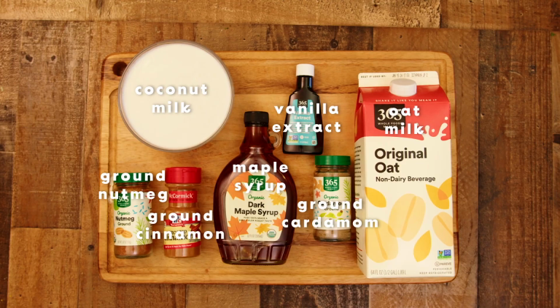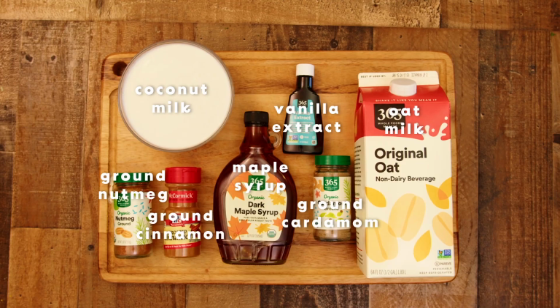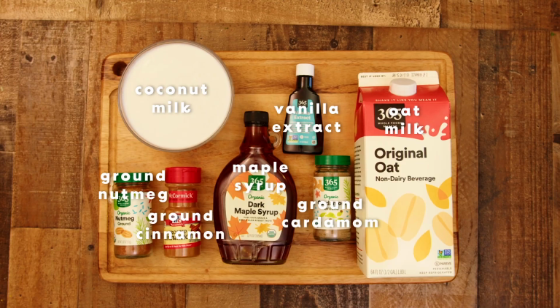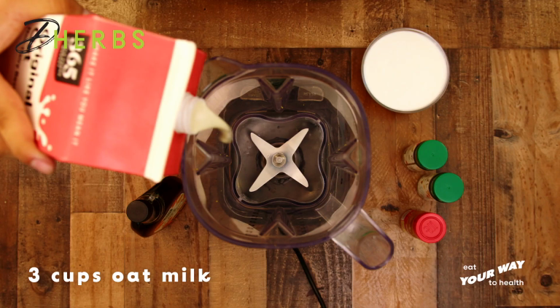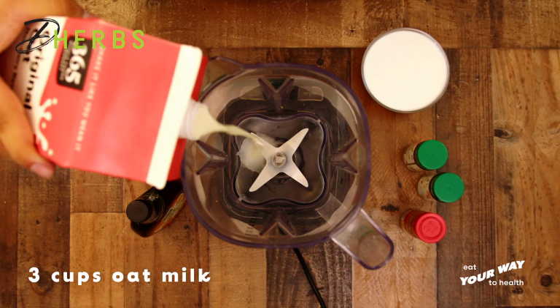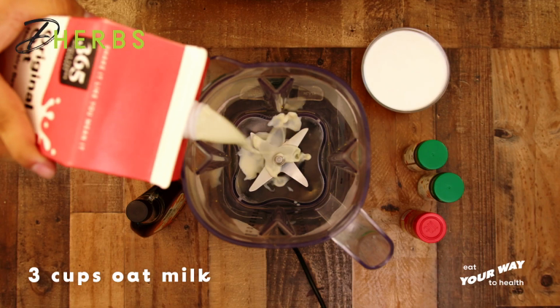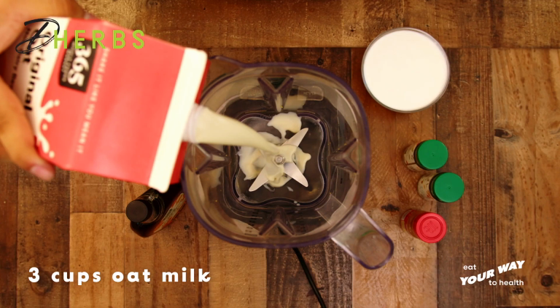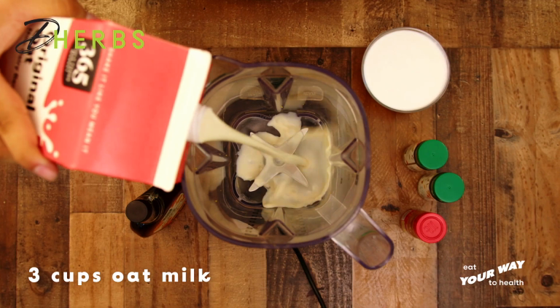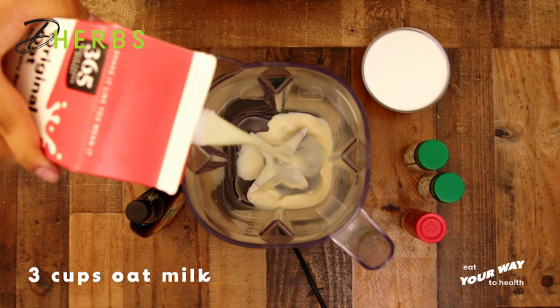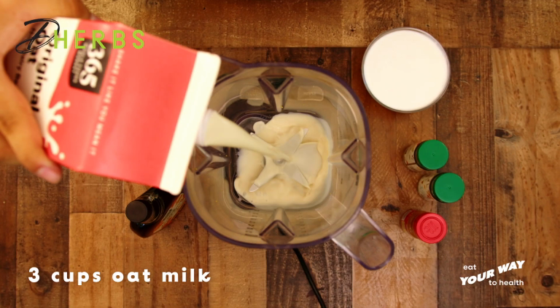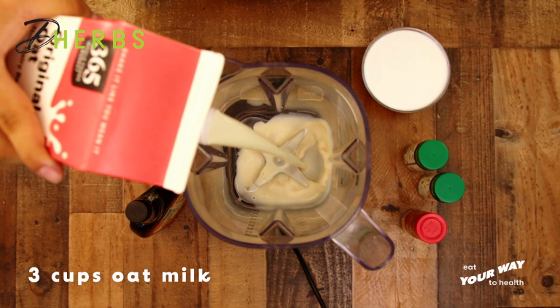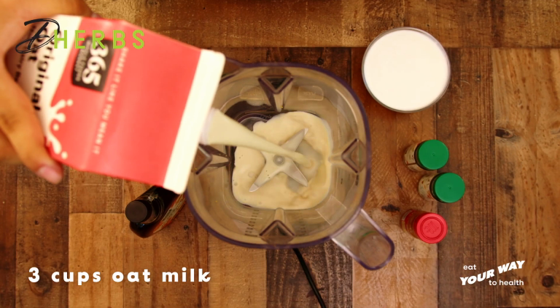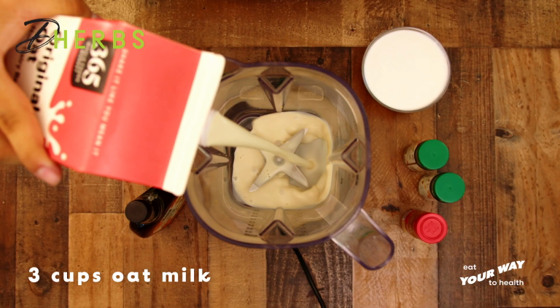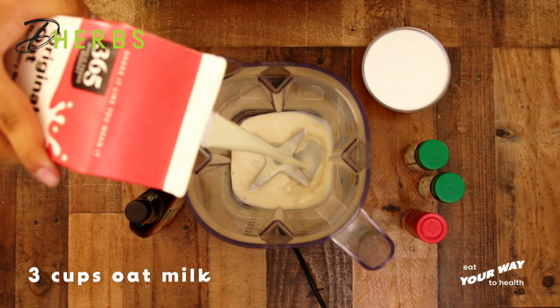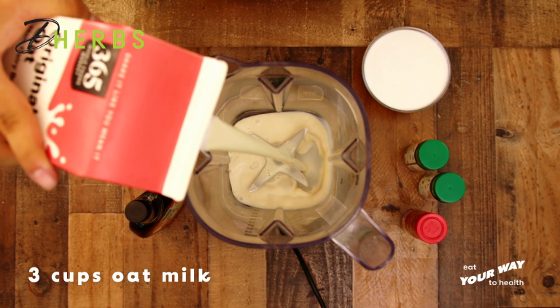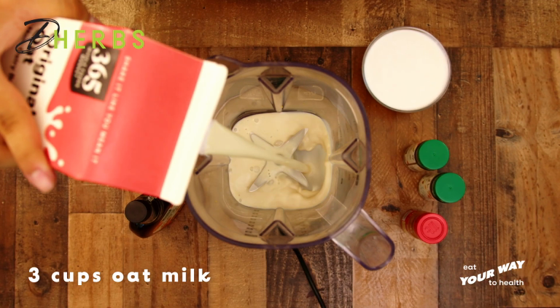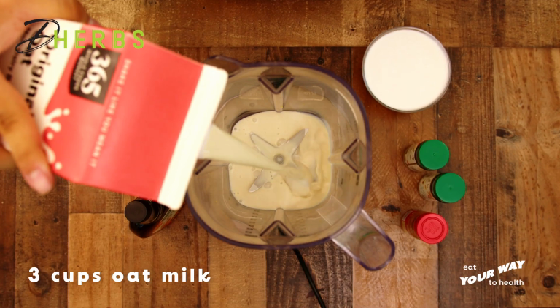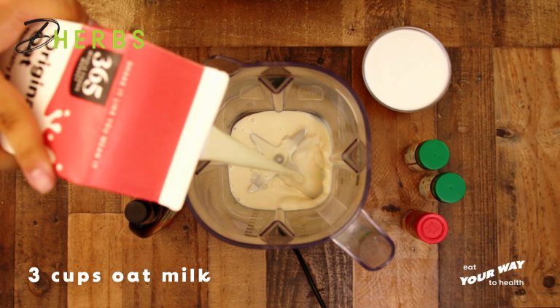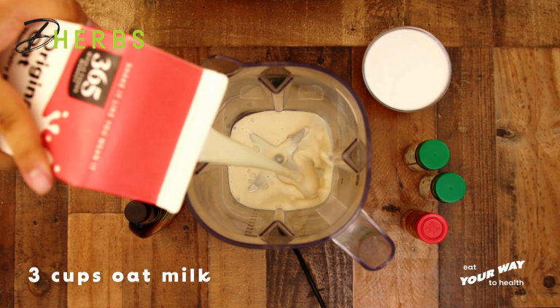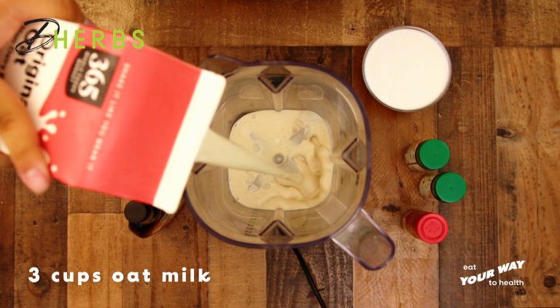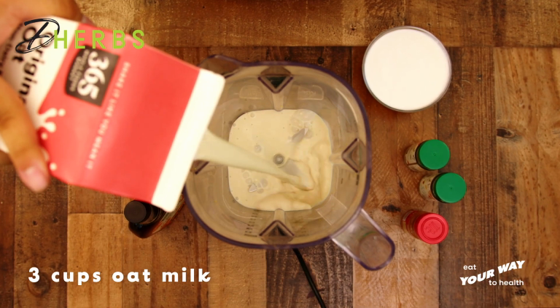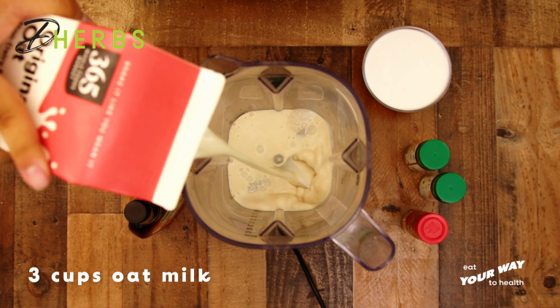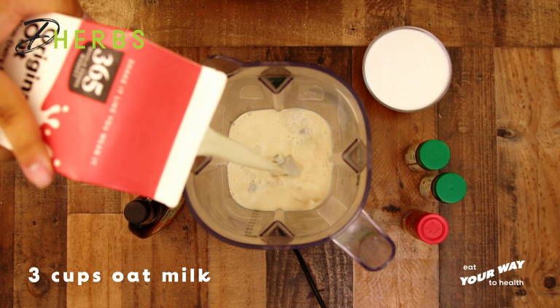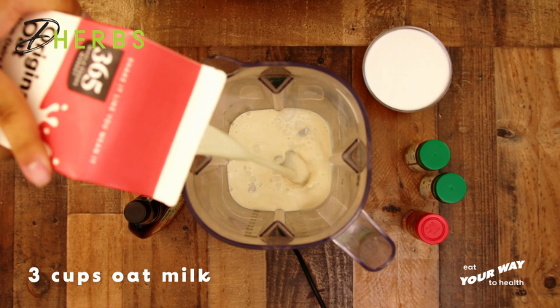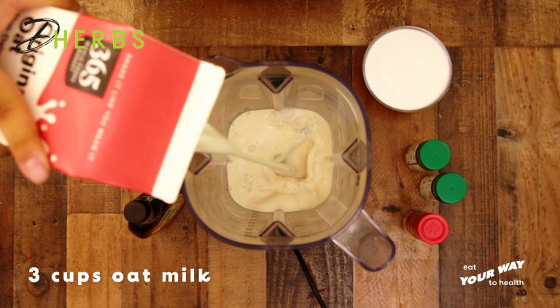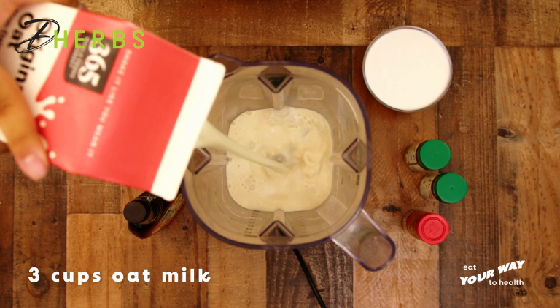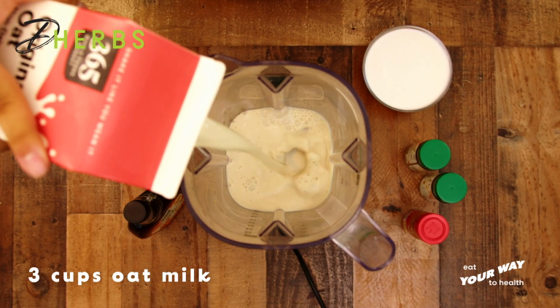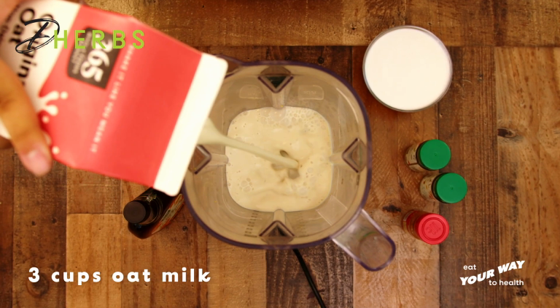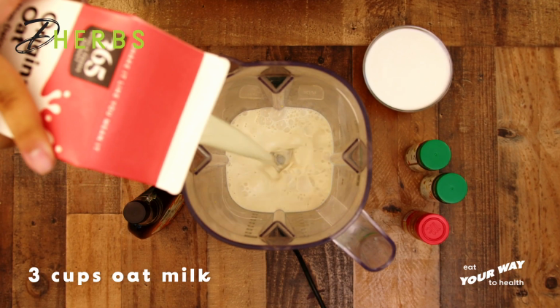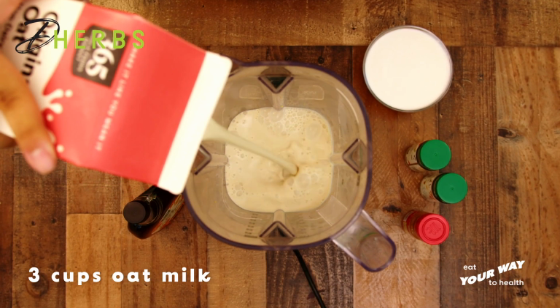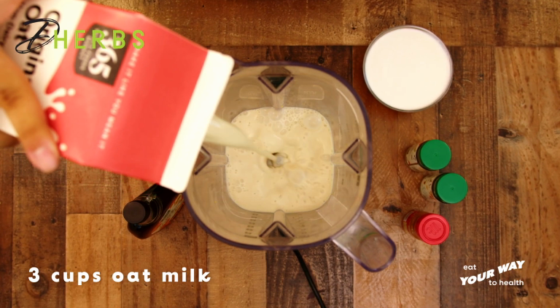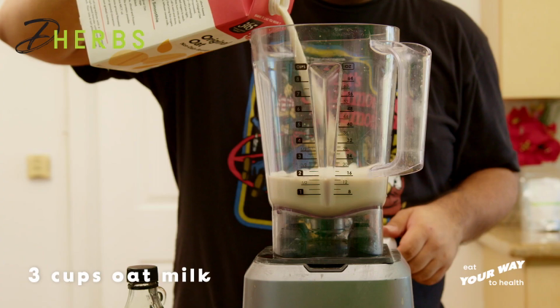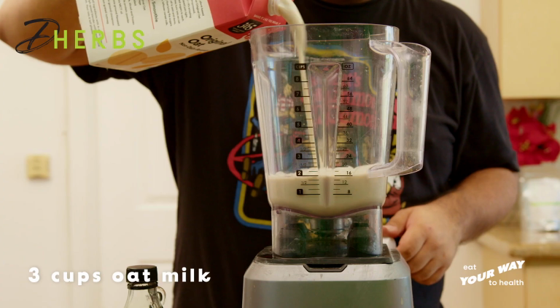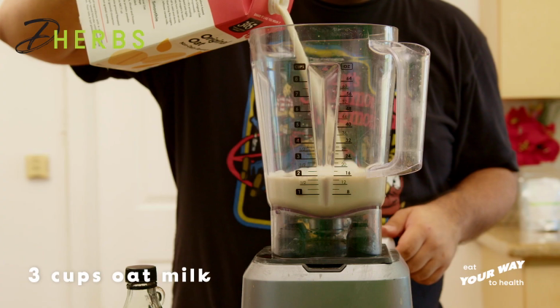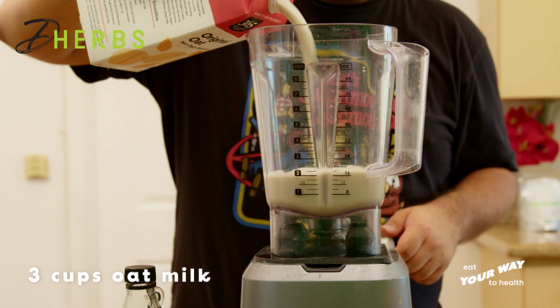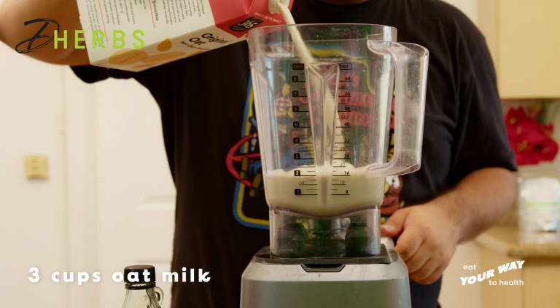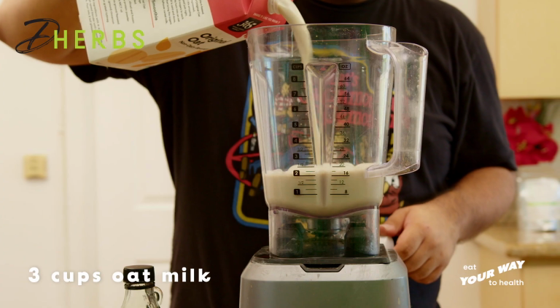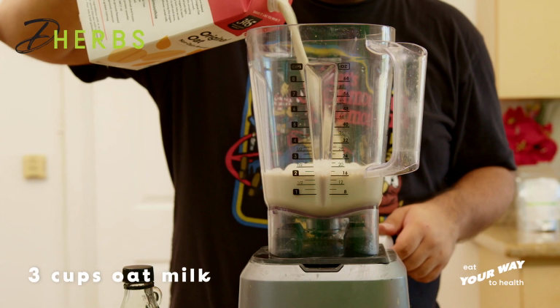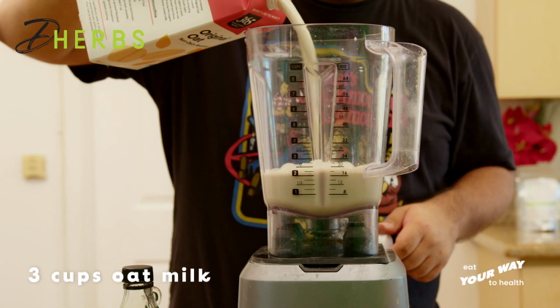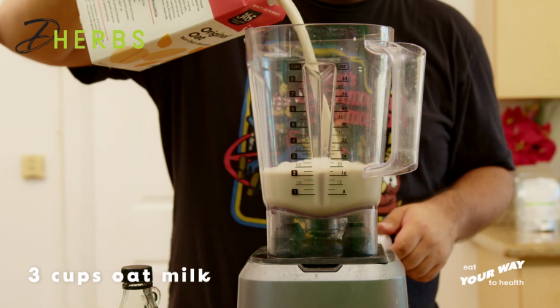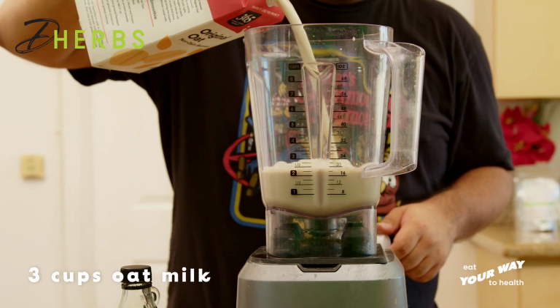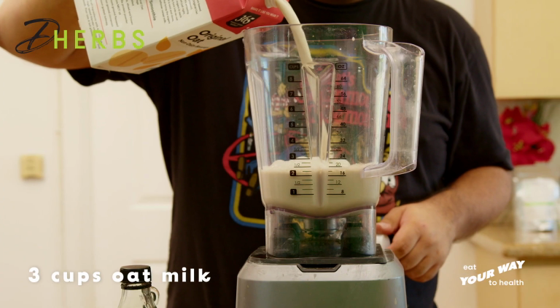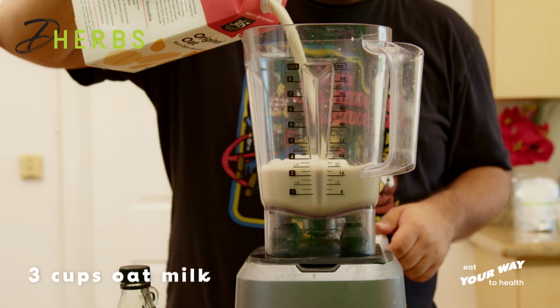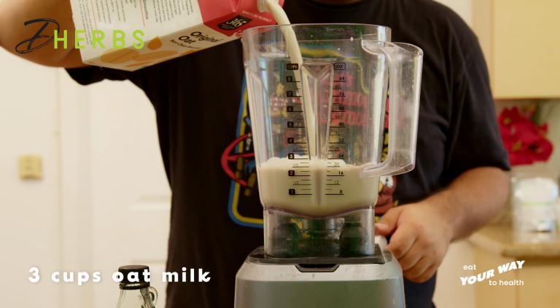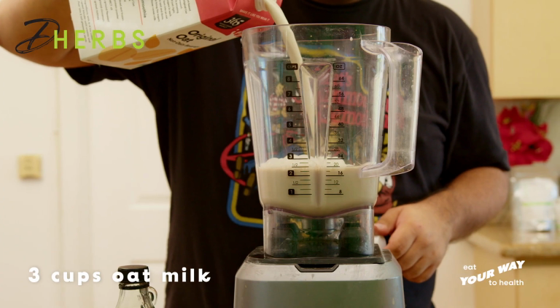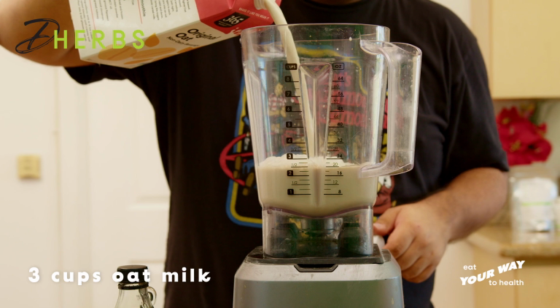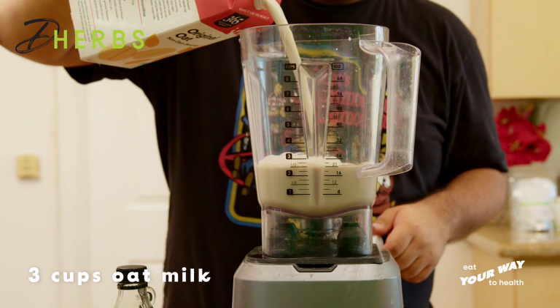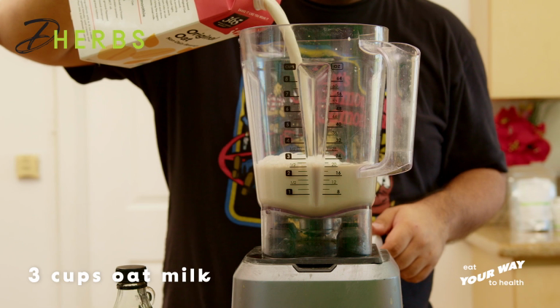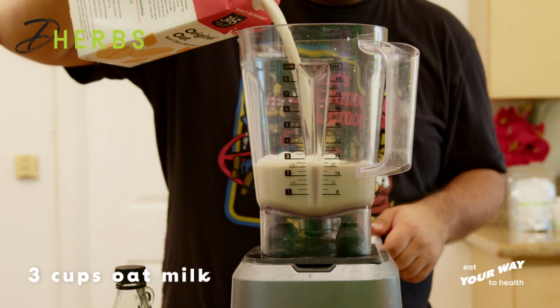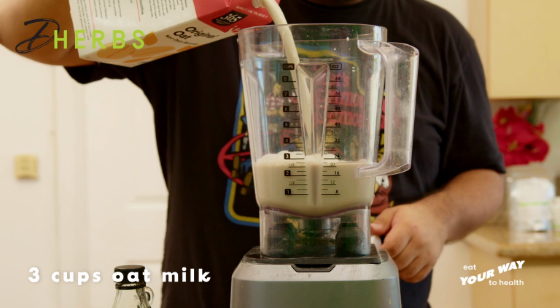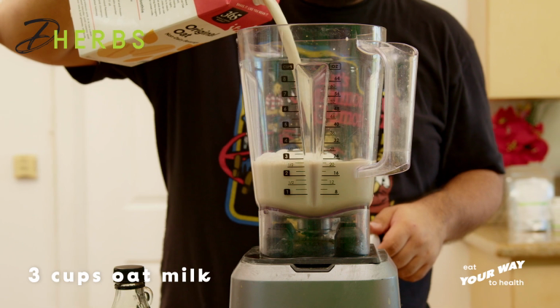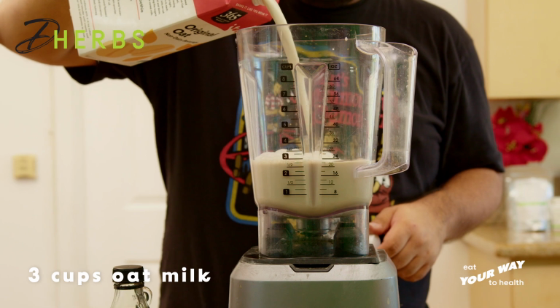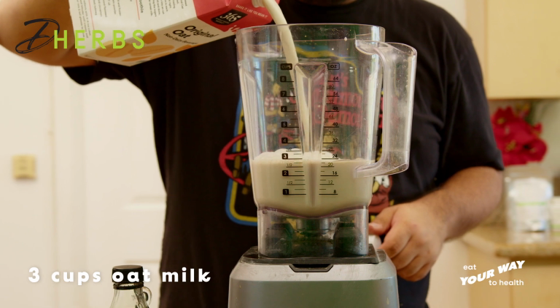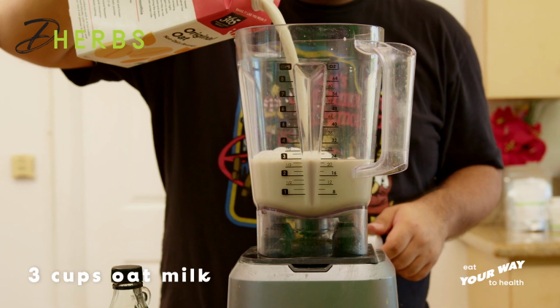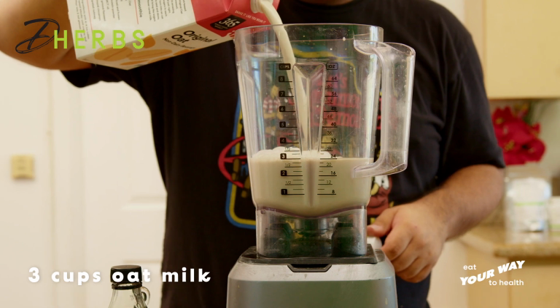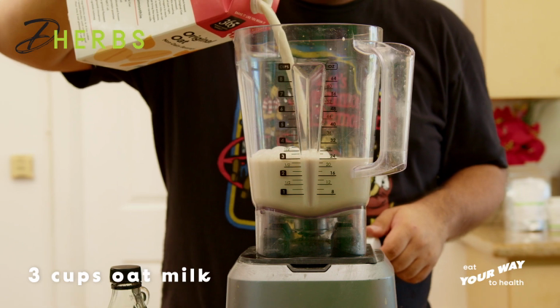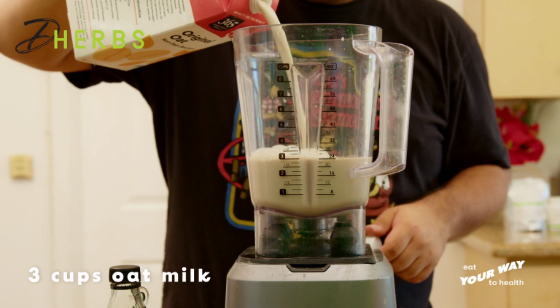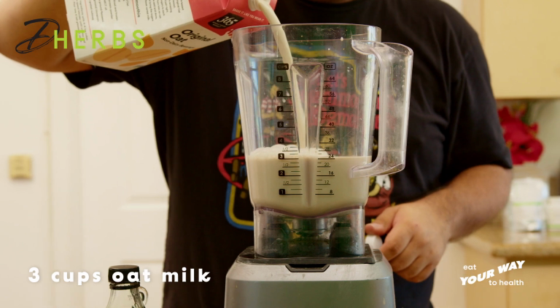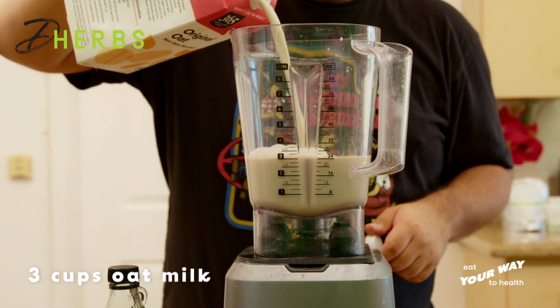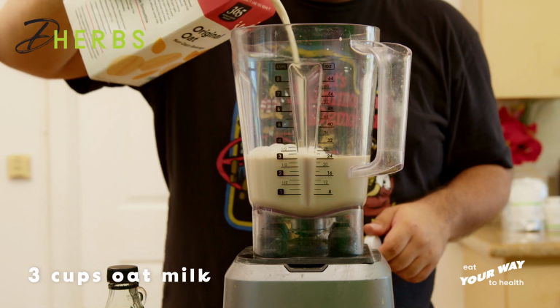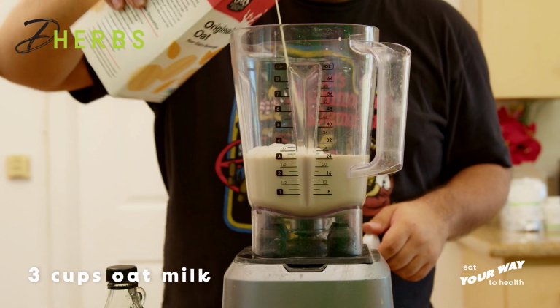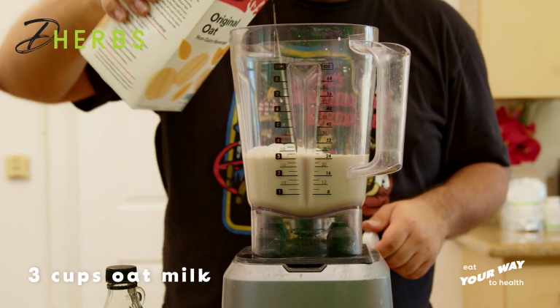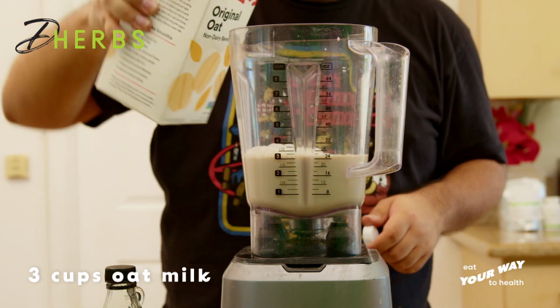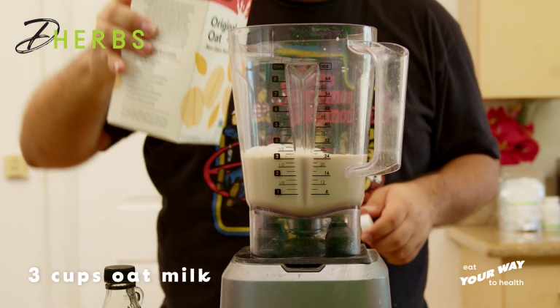Oat milk is a good source of fiber and can help with digestion. It's also low in saturated fat and cholesterol.